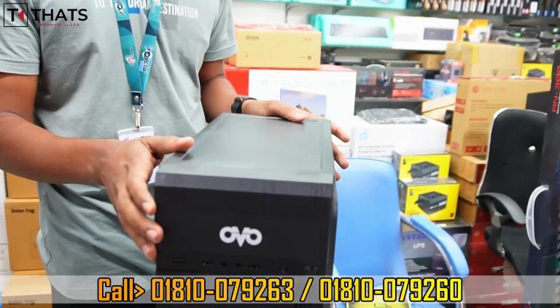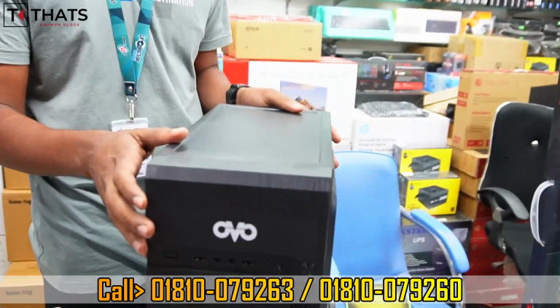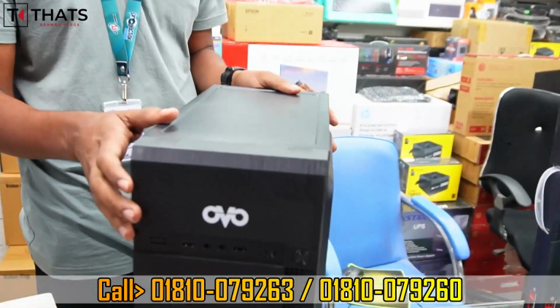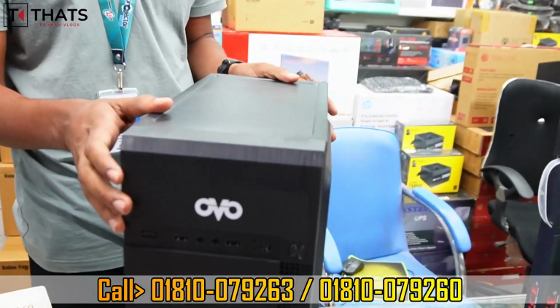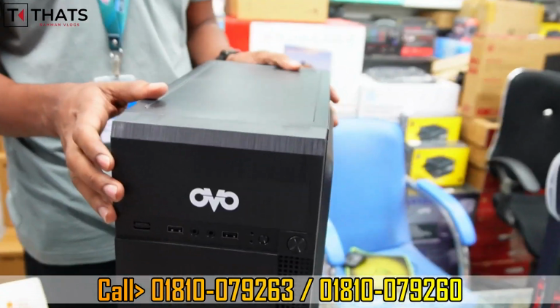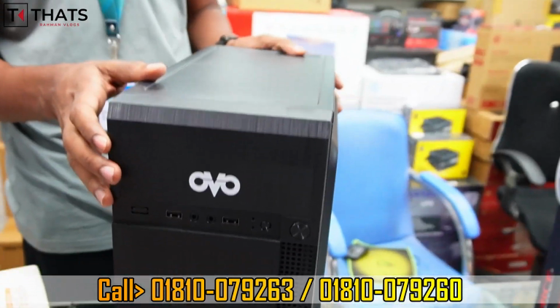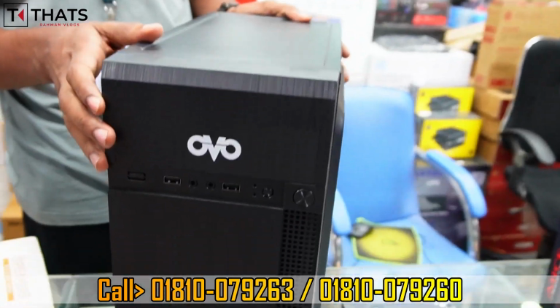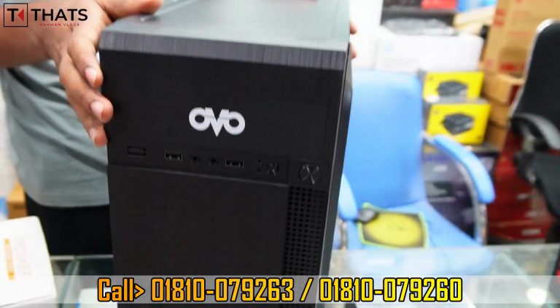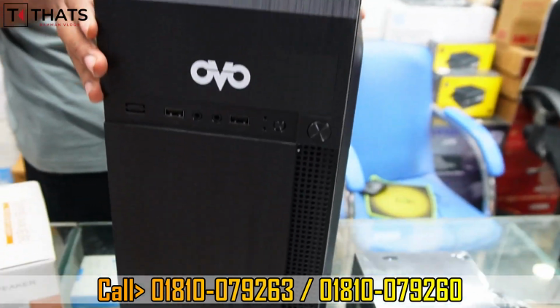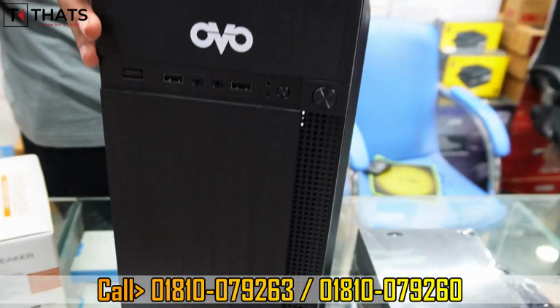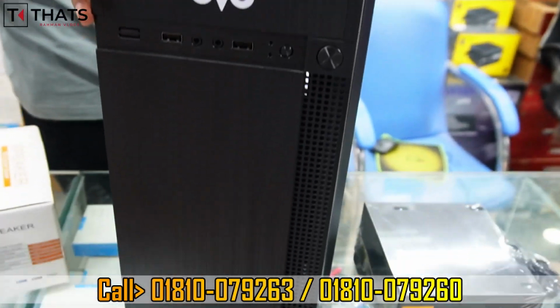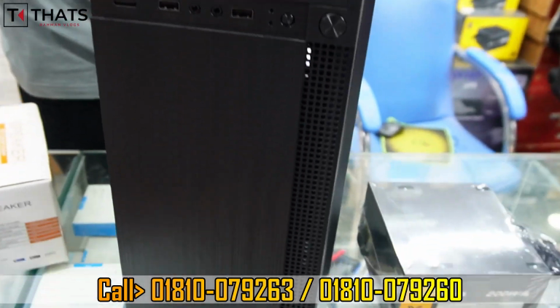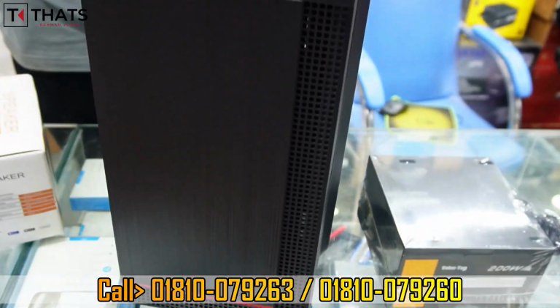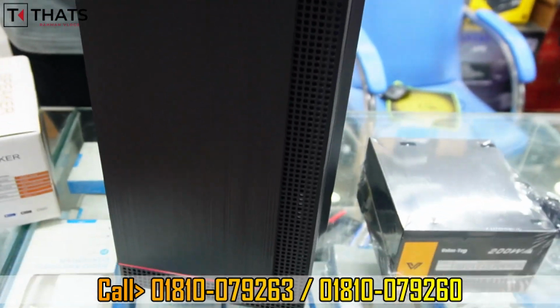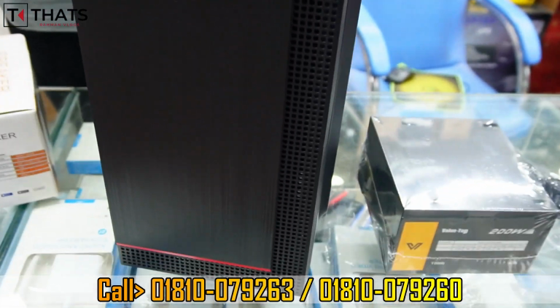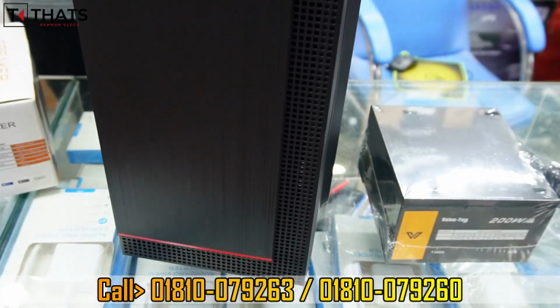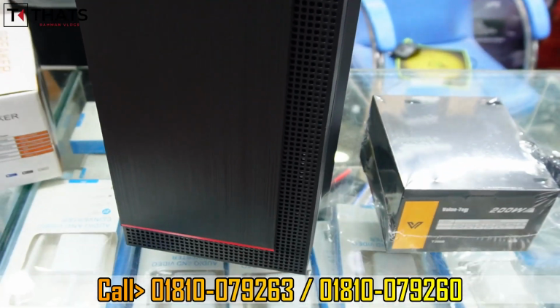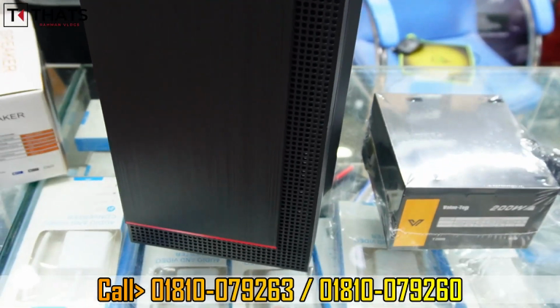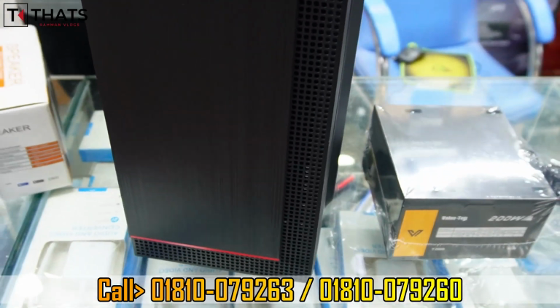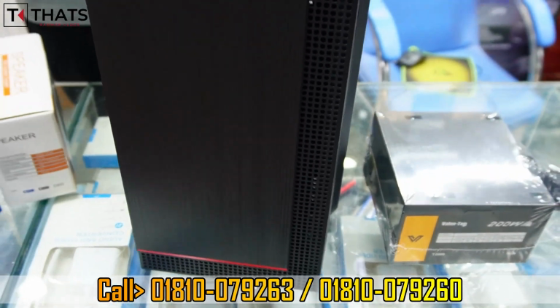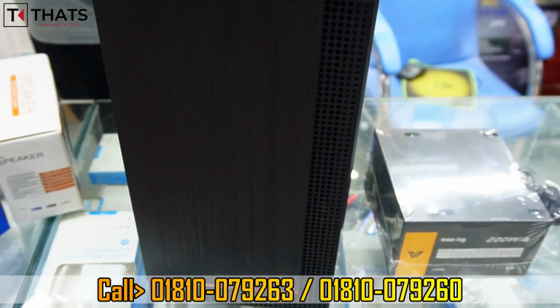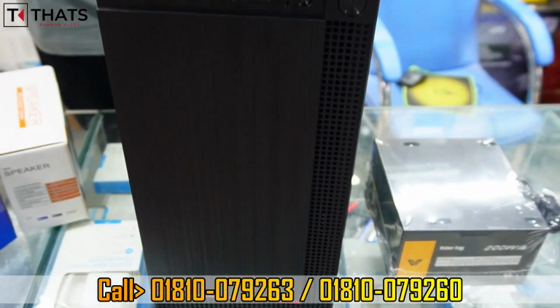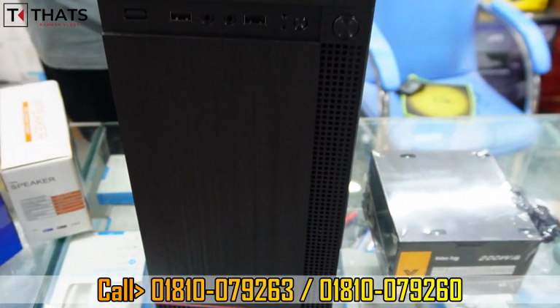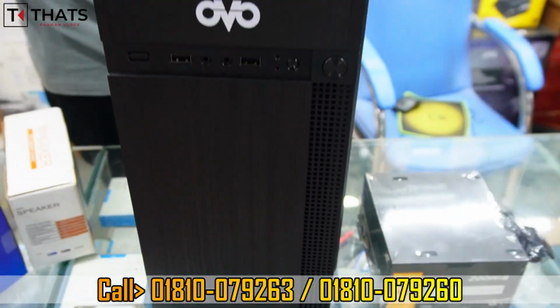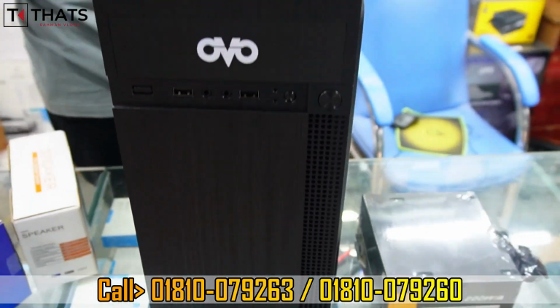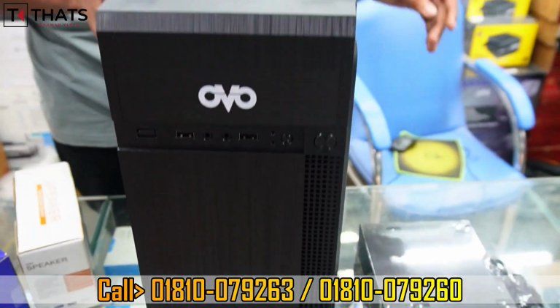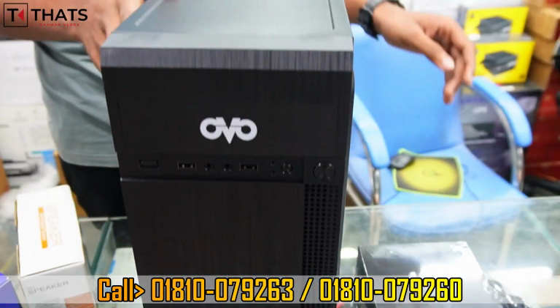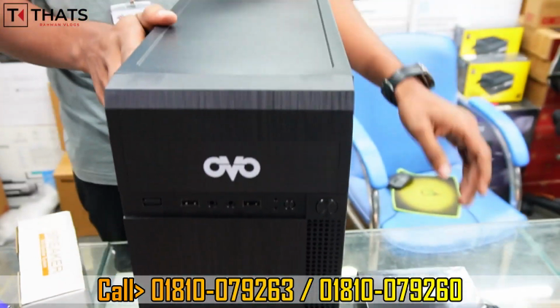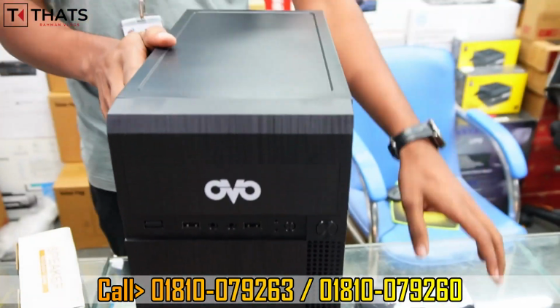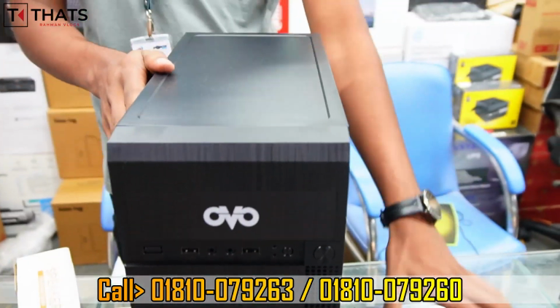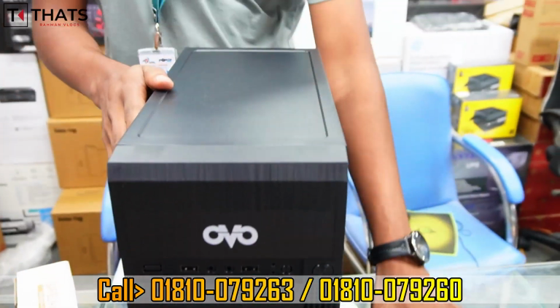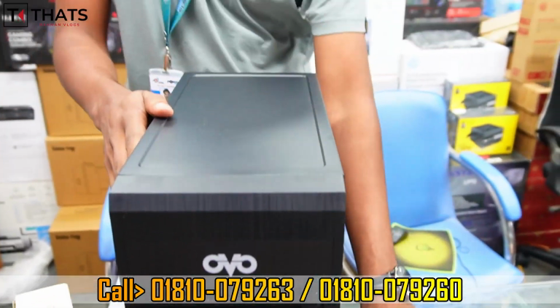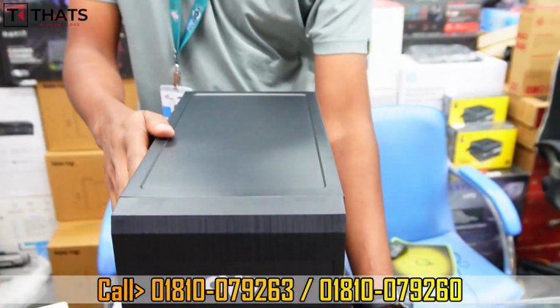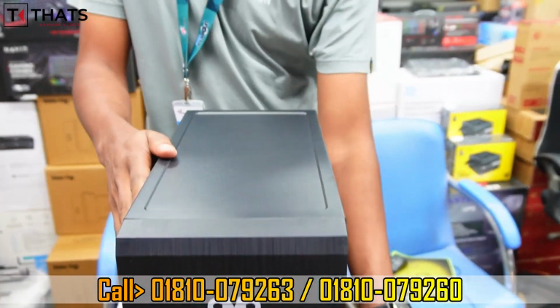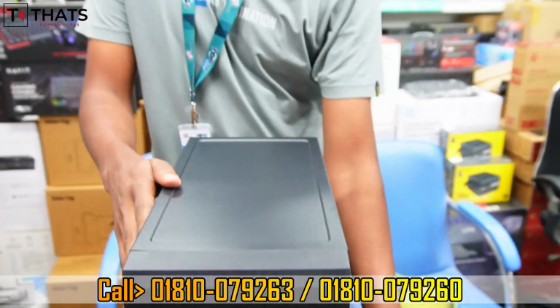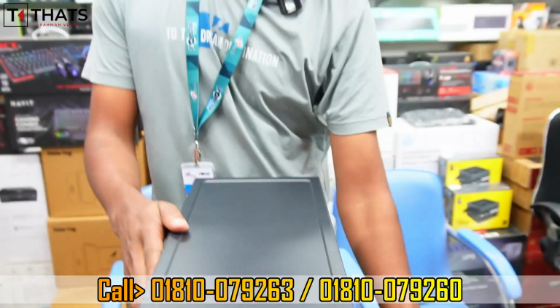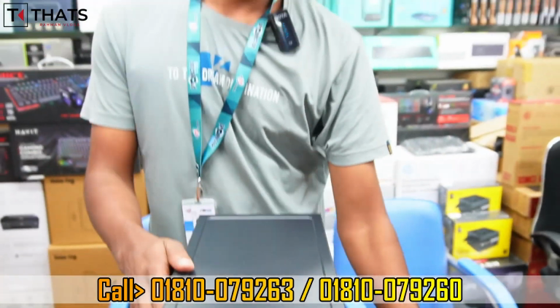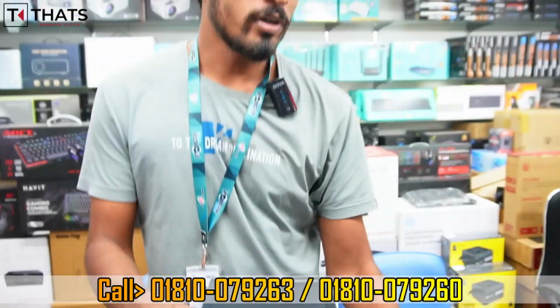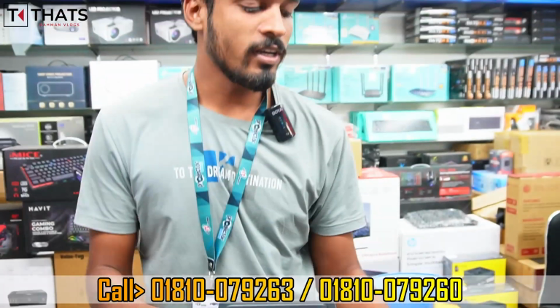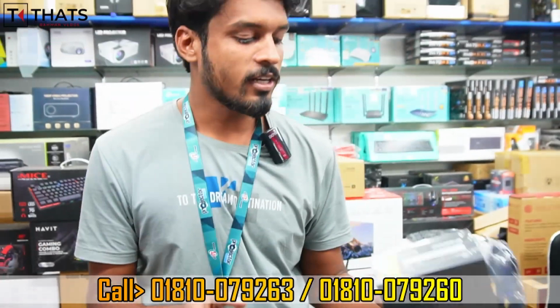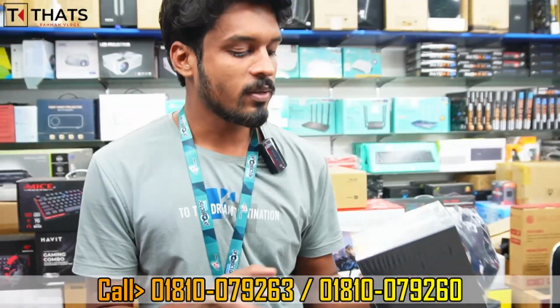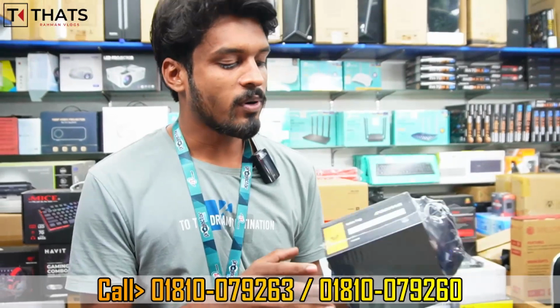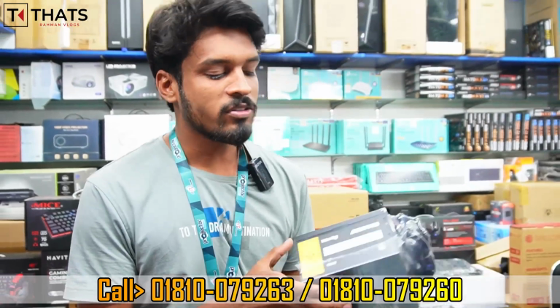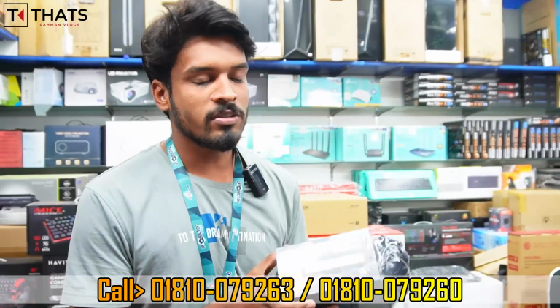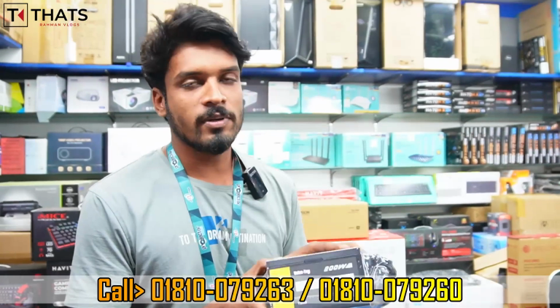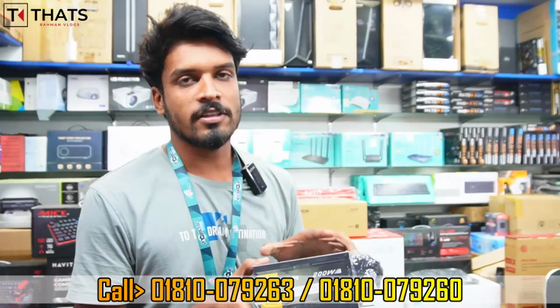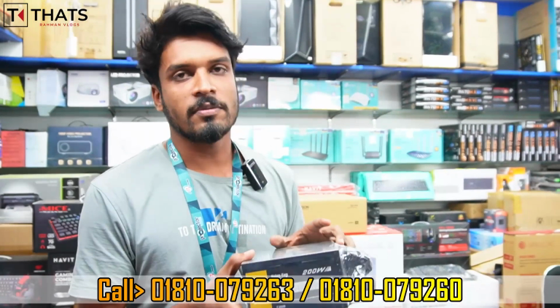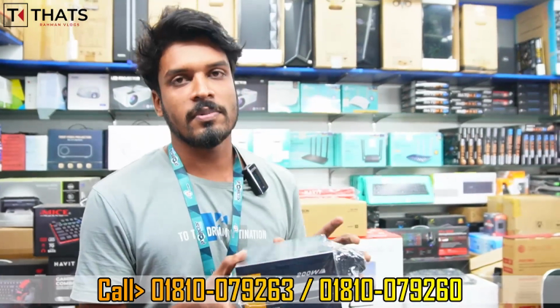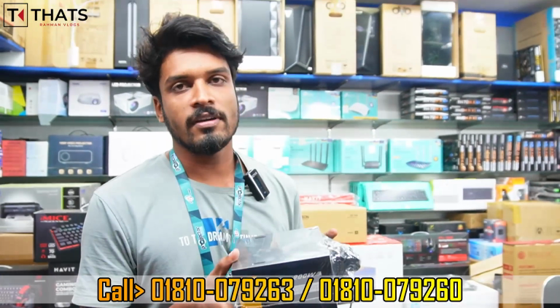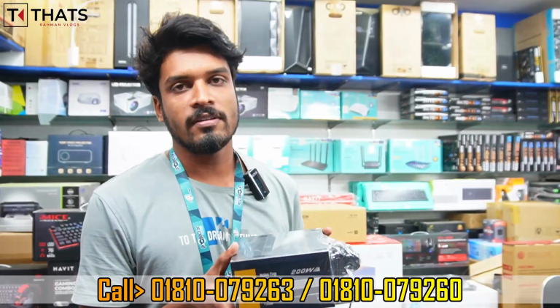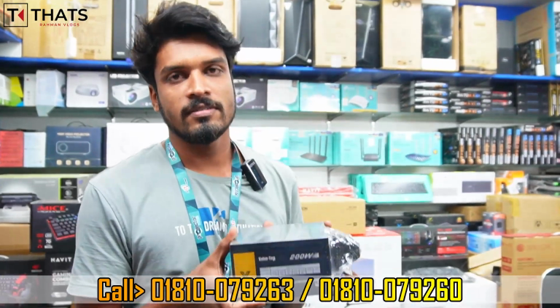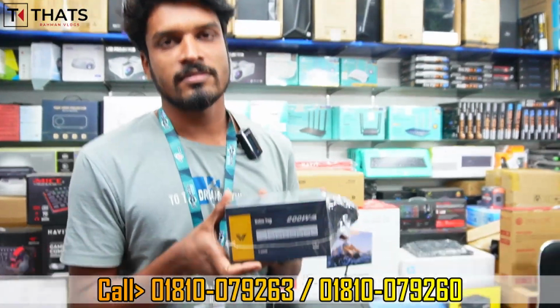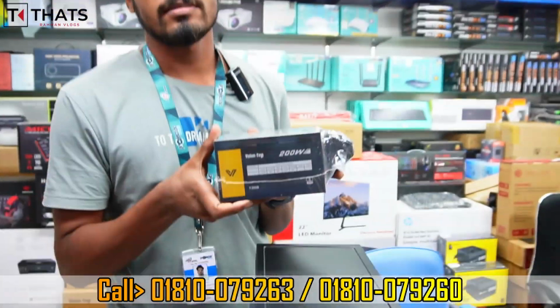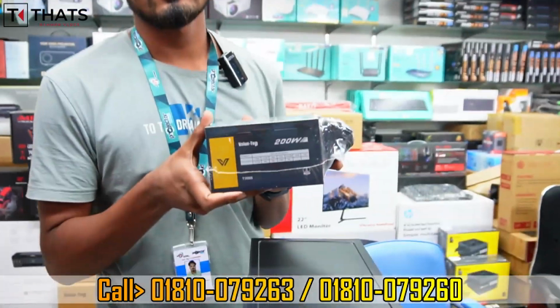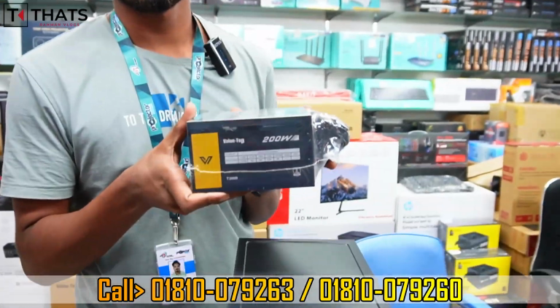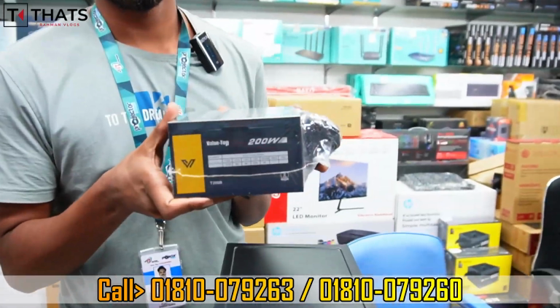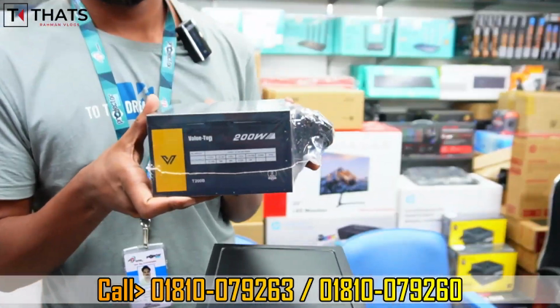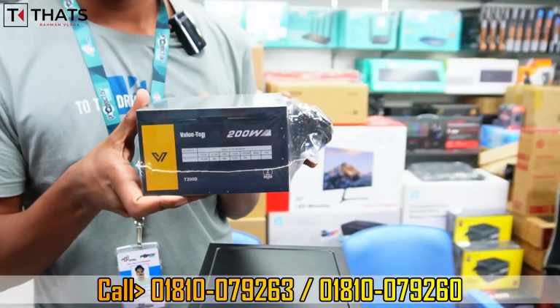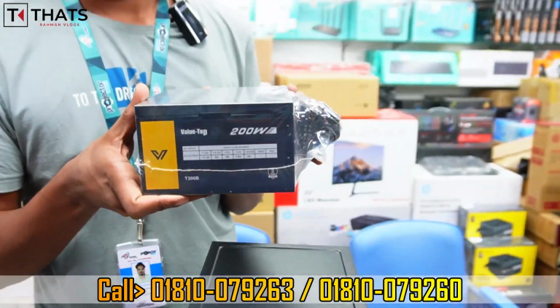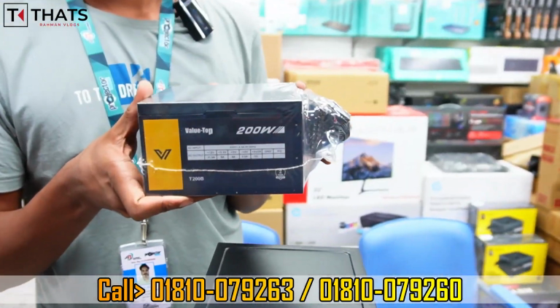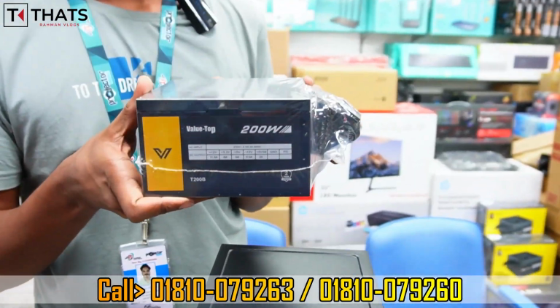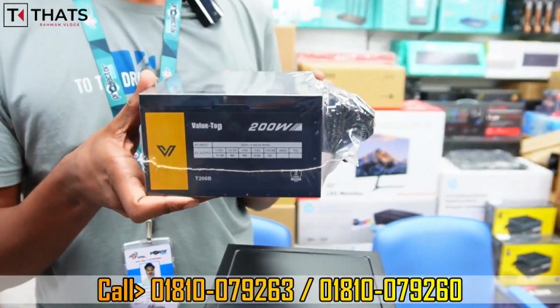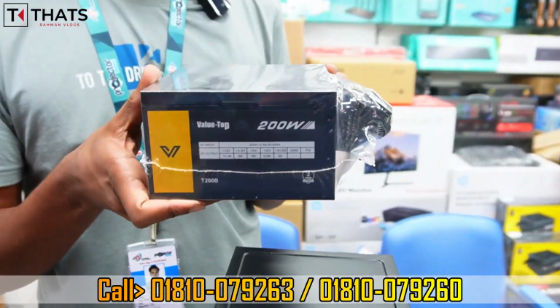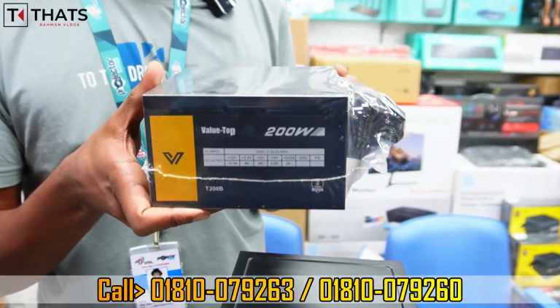The power supply is from ValueTop — a genuine and reliable brand. ValueTop is an actual quality power supply brand.